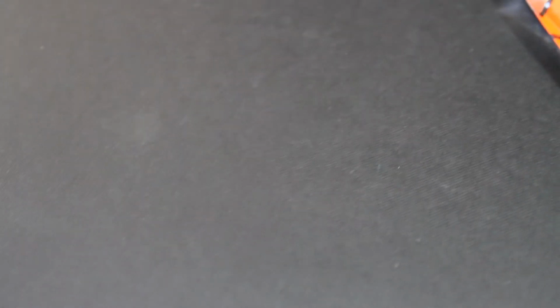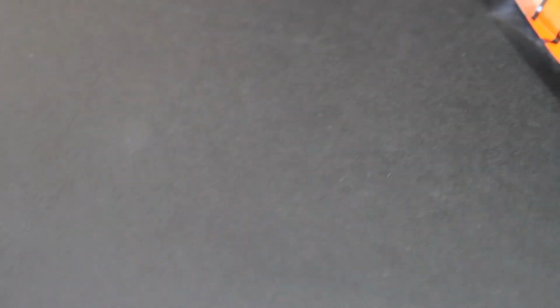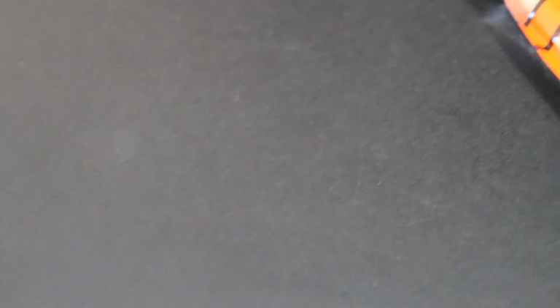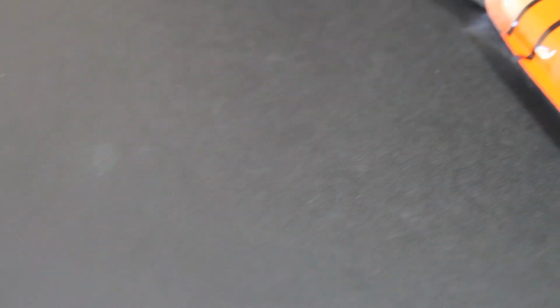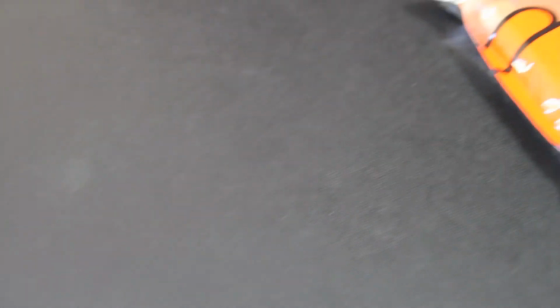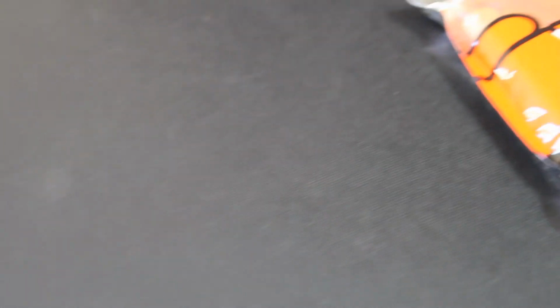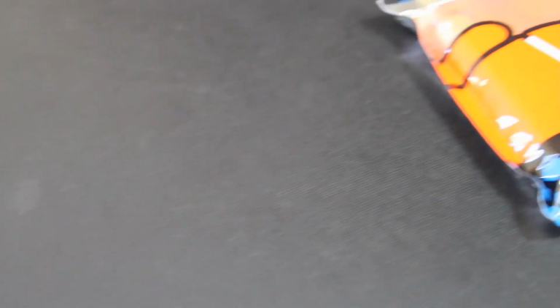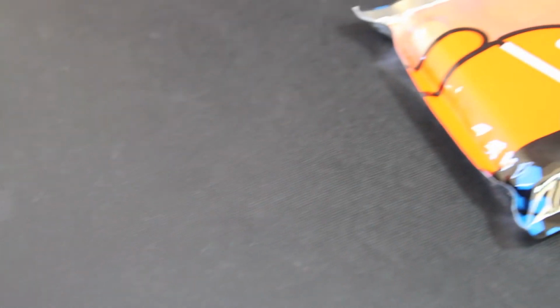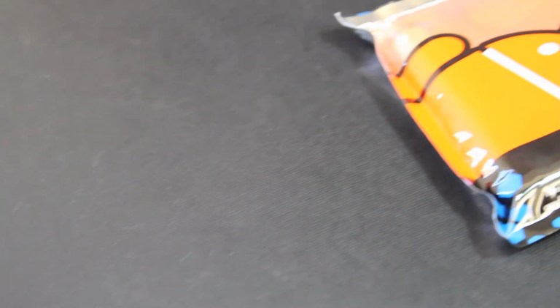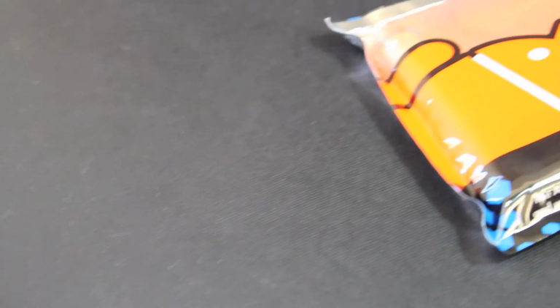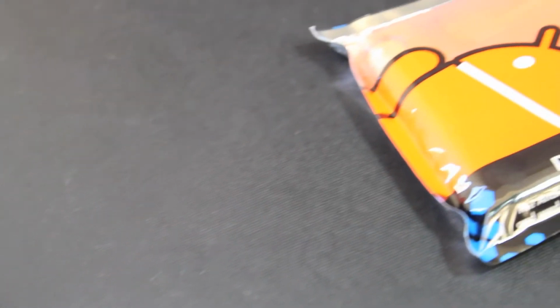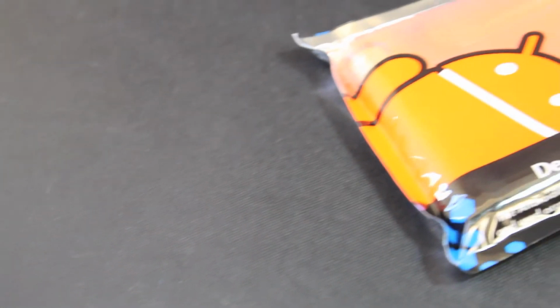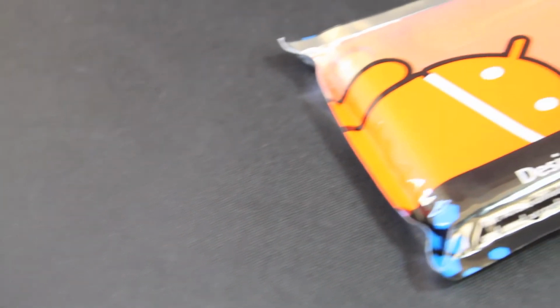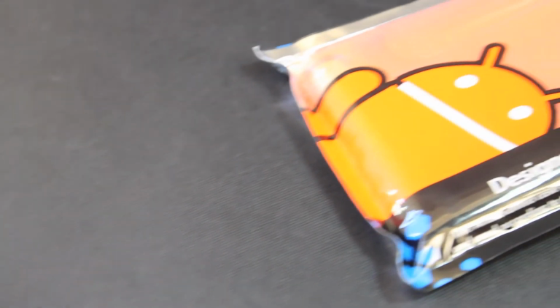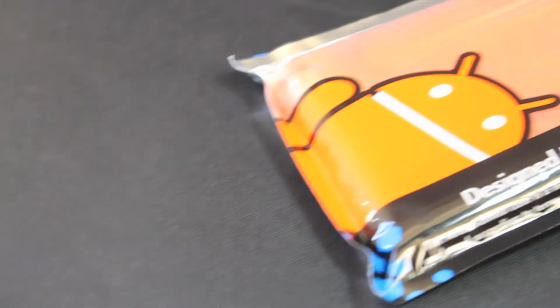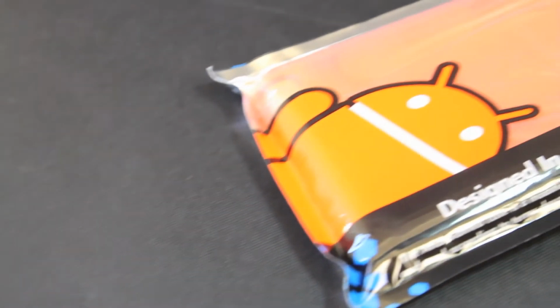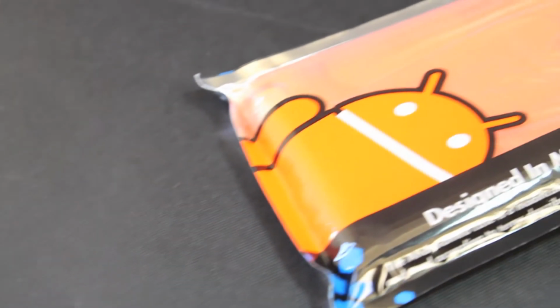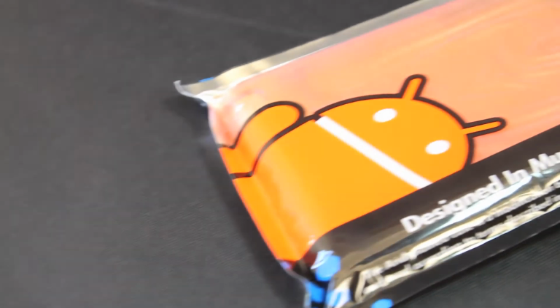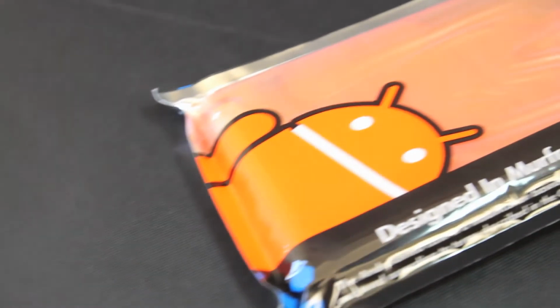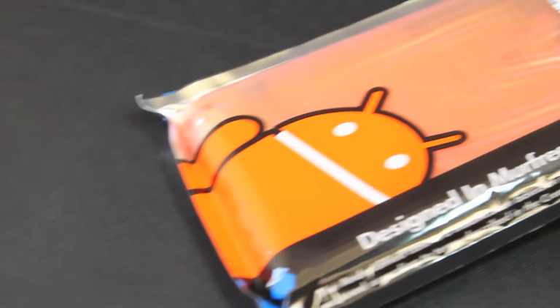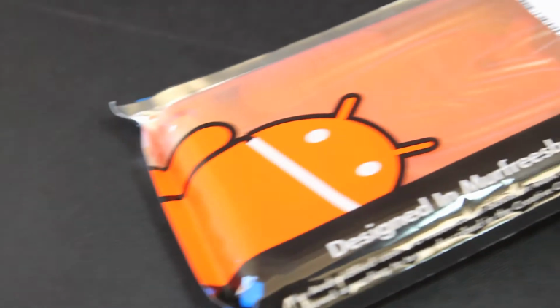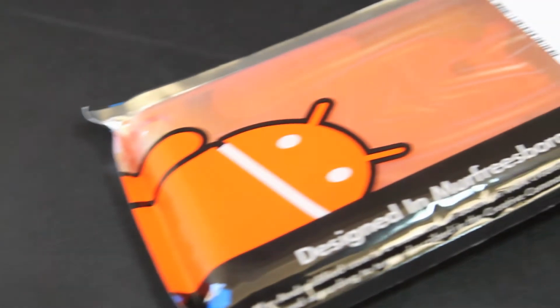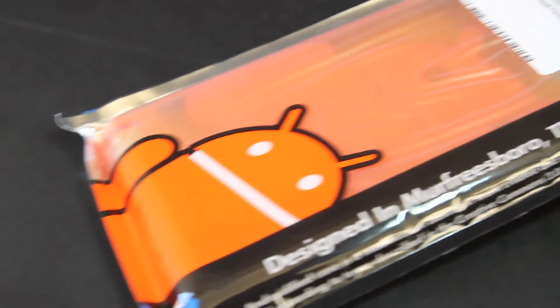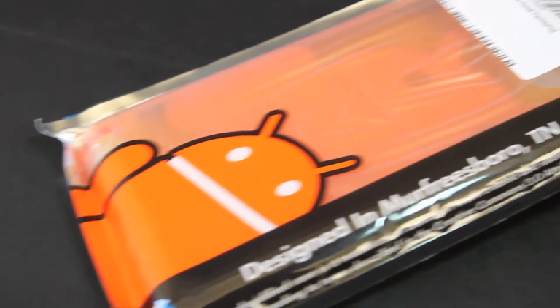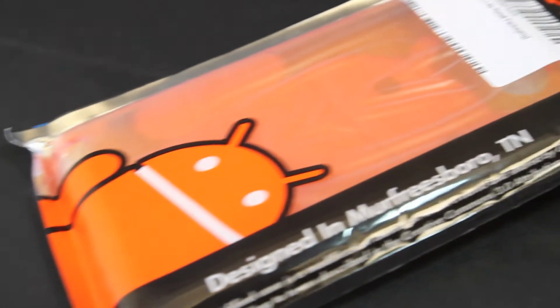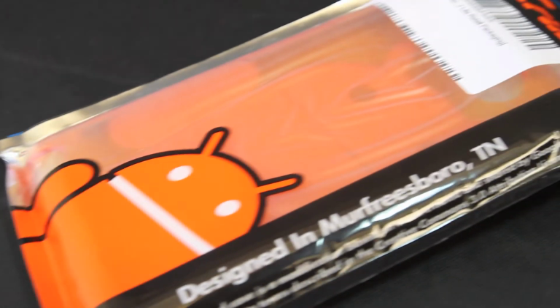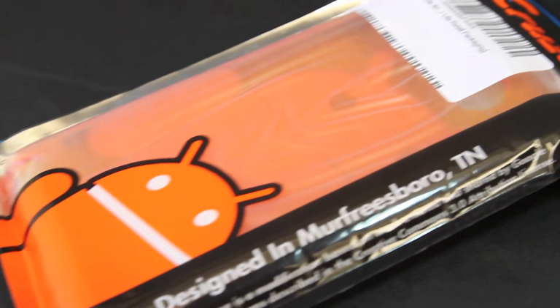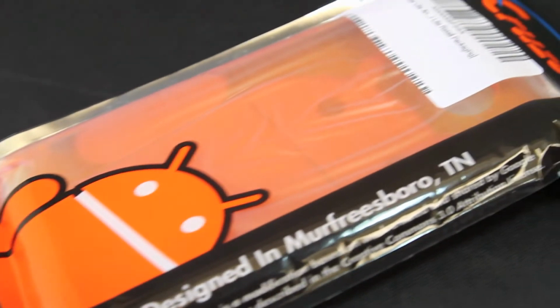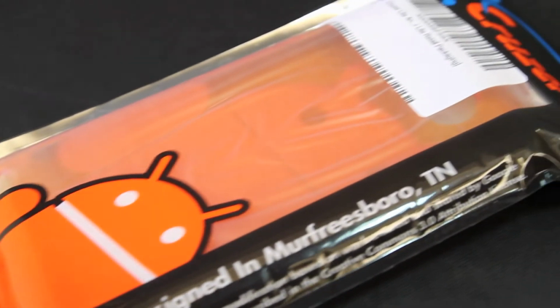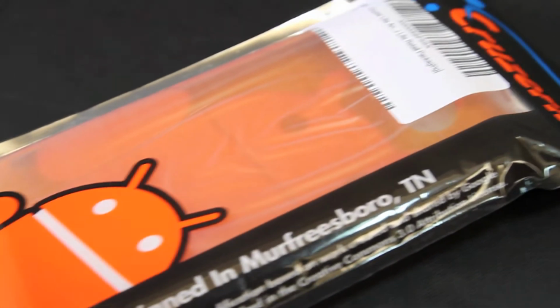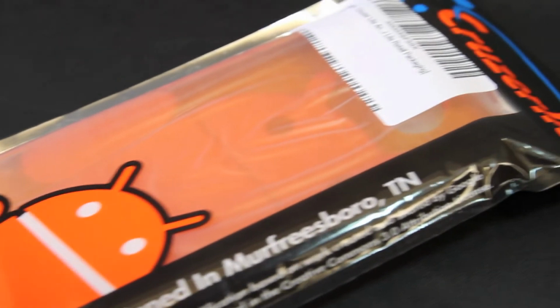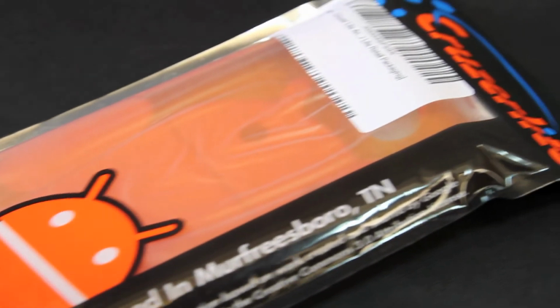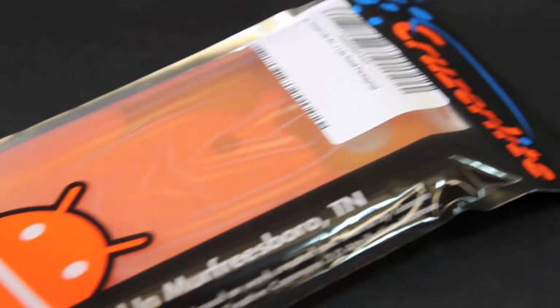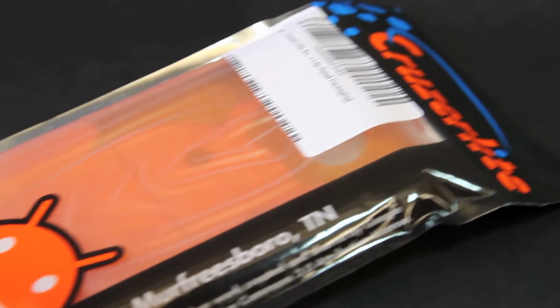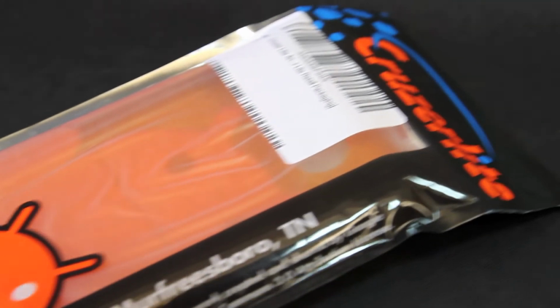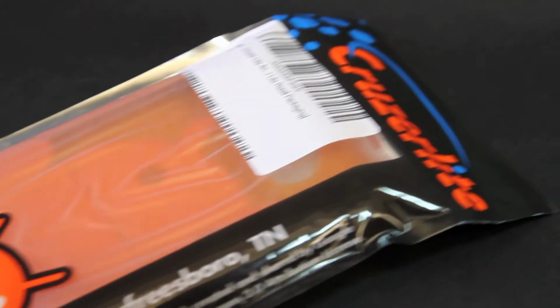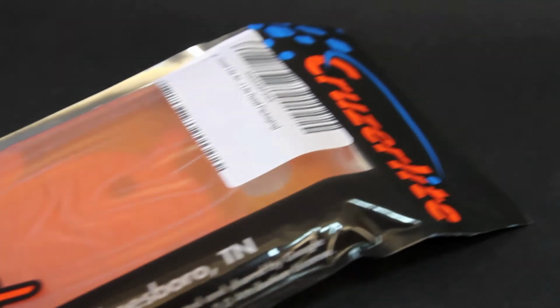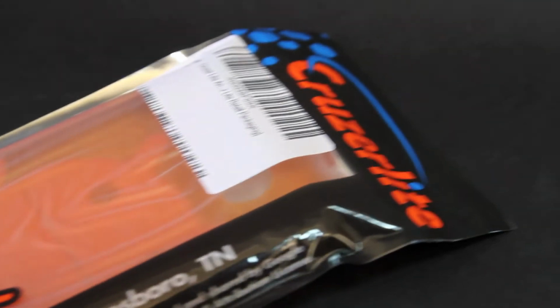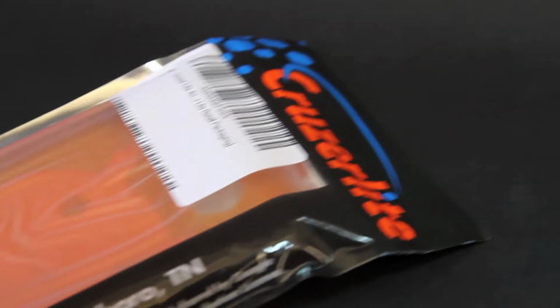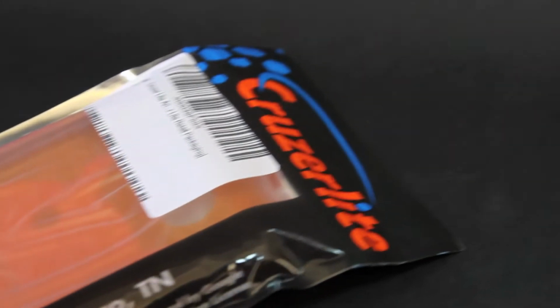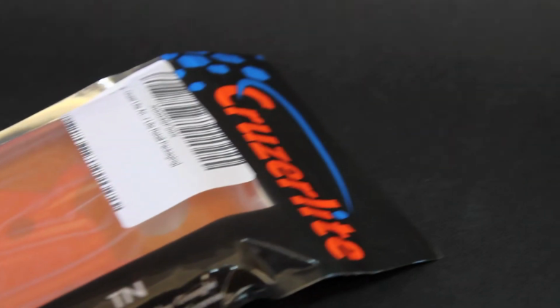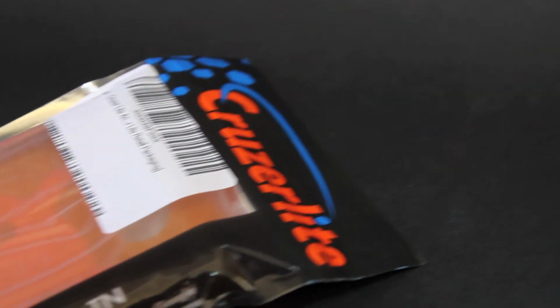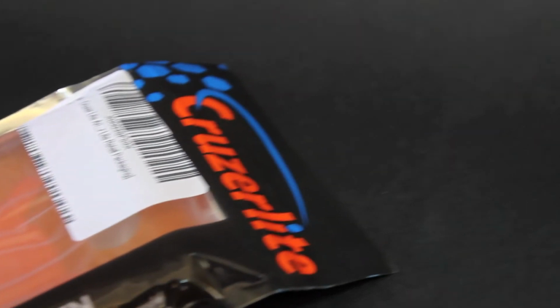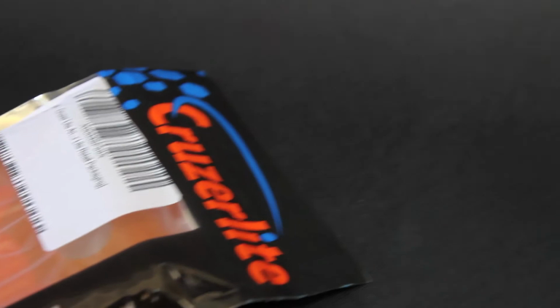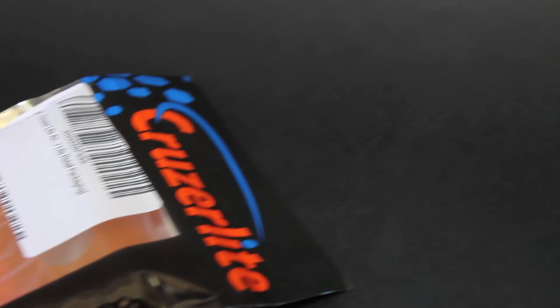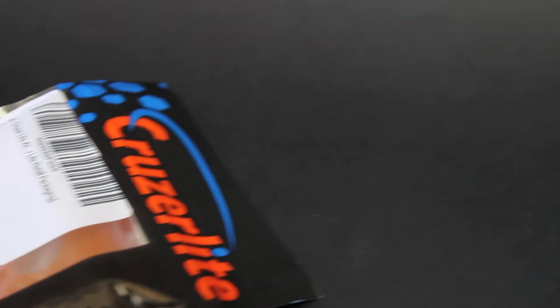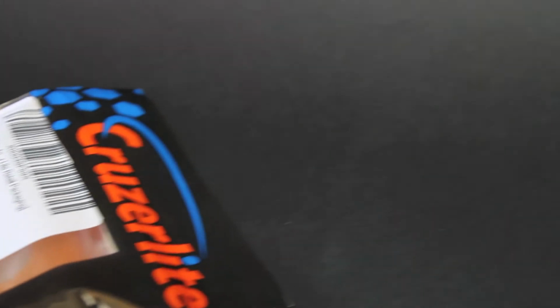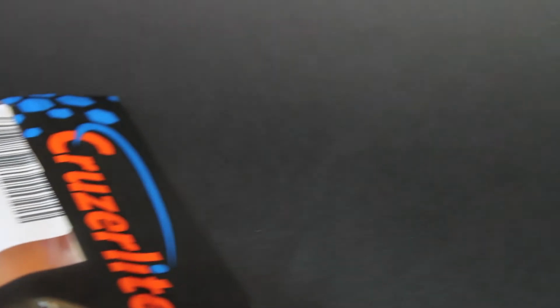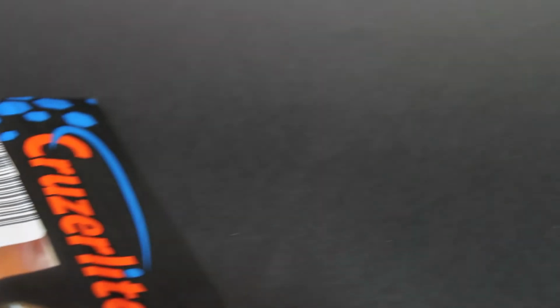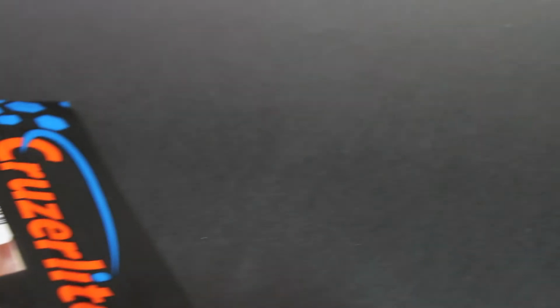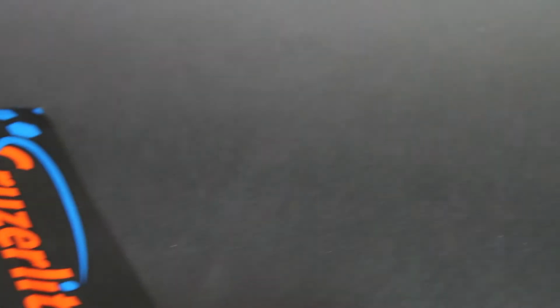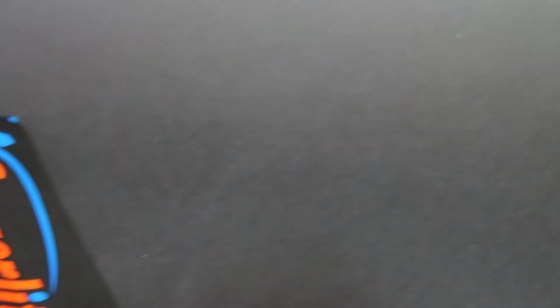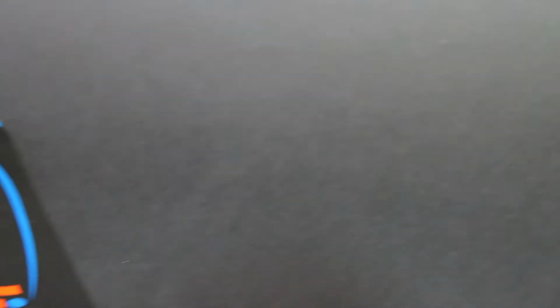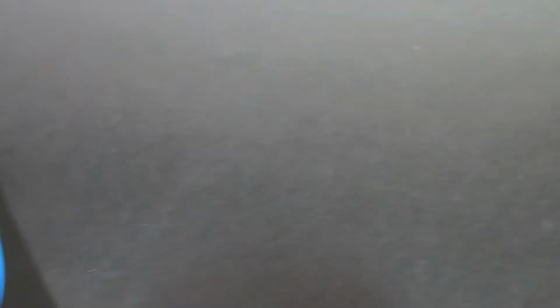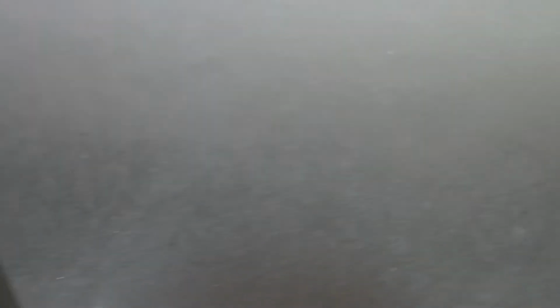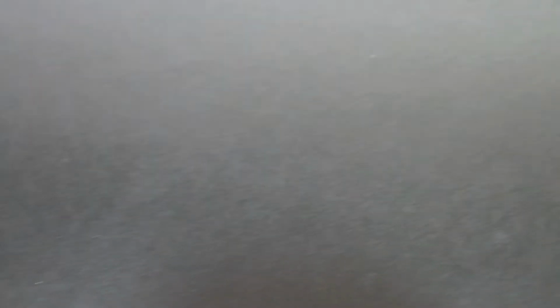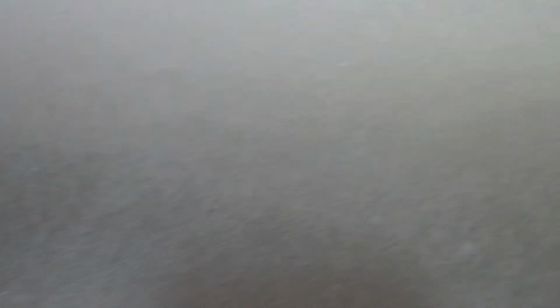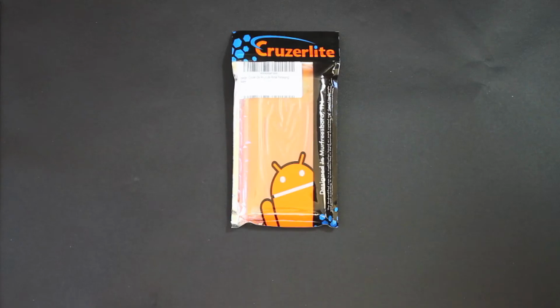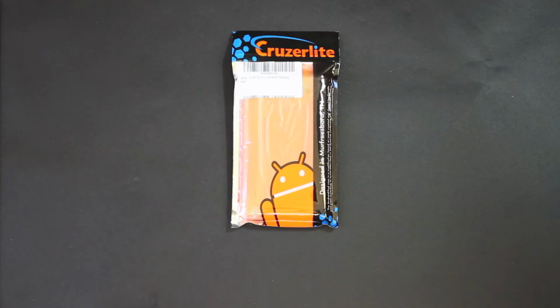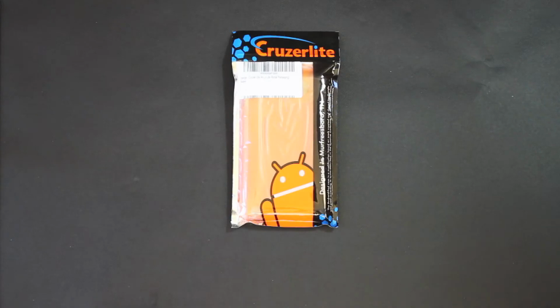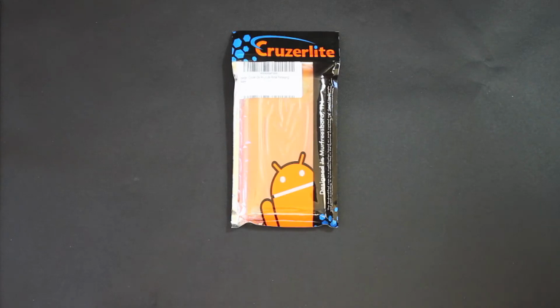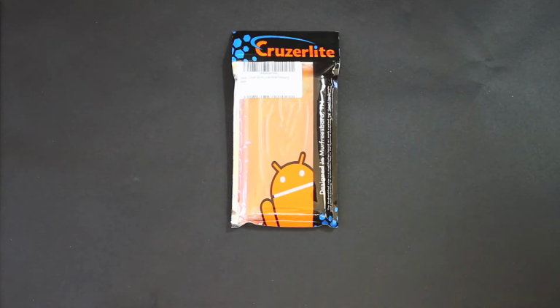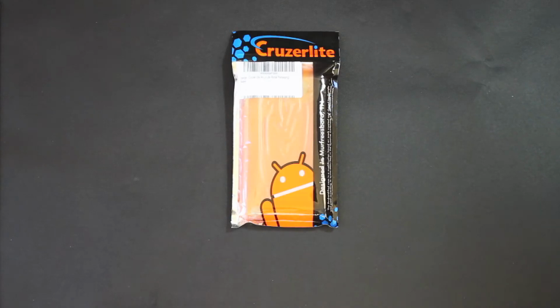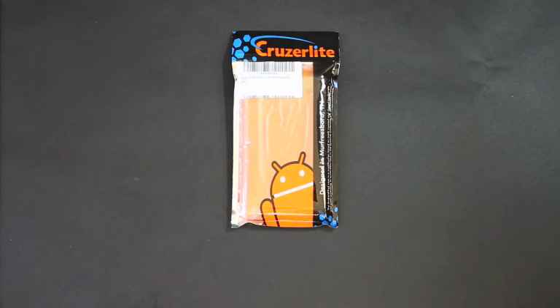What's up and welcome to my review of the Cruiser Lite Androidified A2 case for the Galaxy Note in orange.